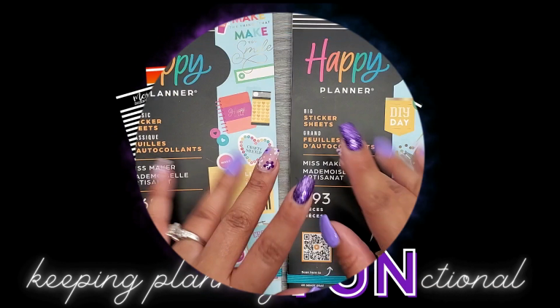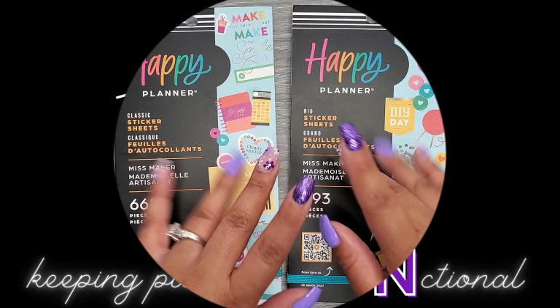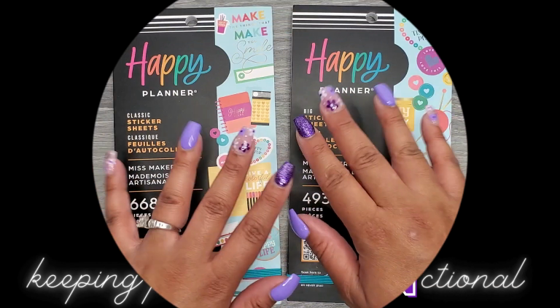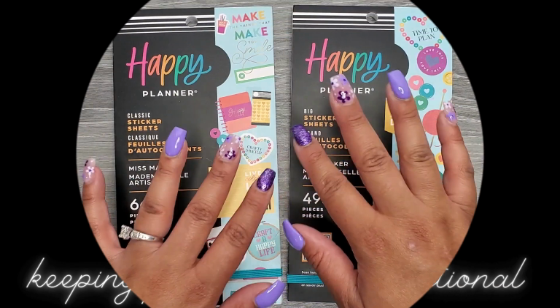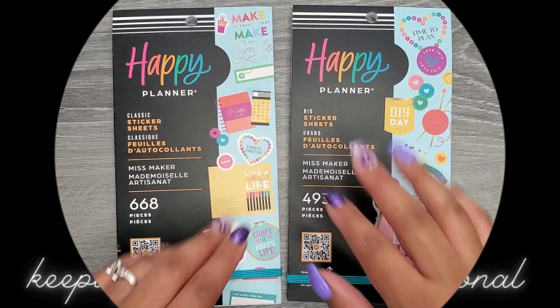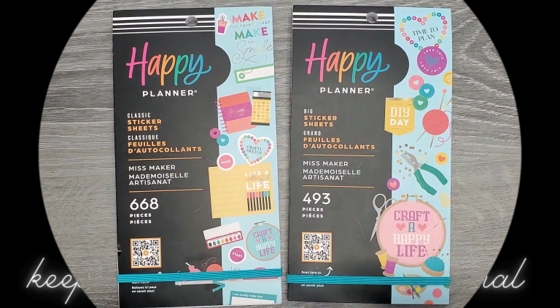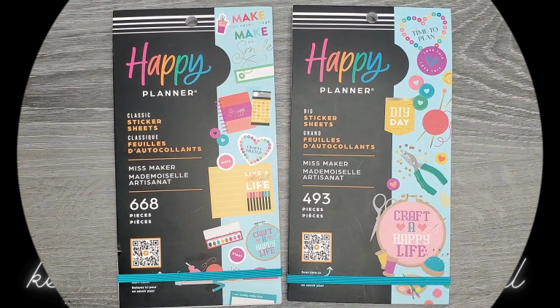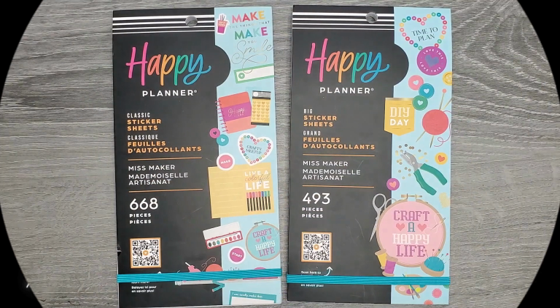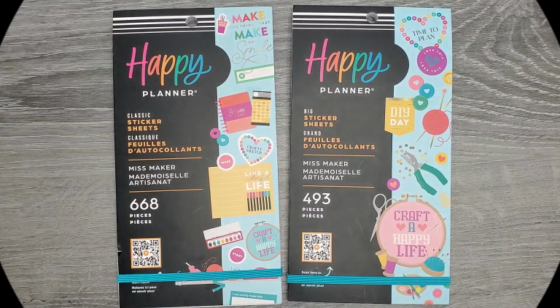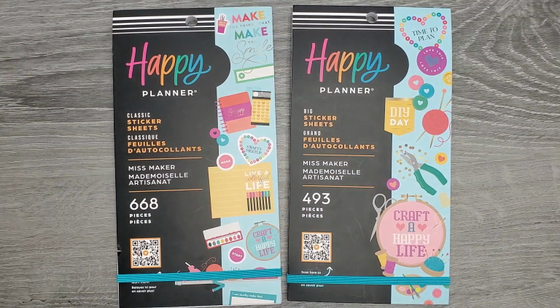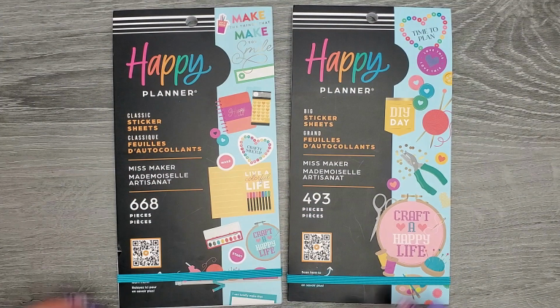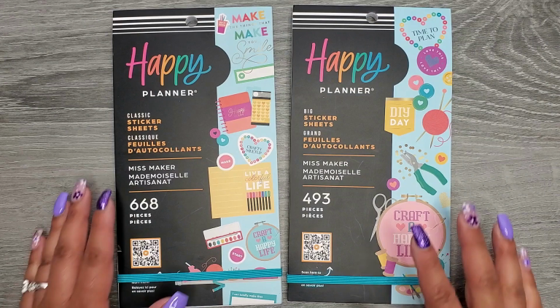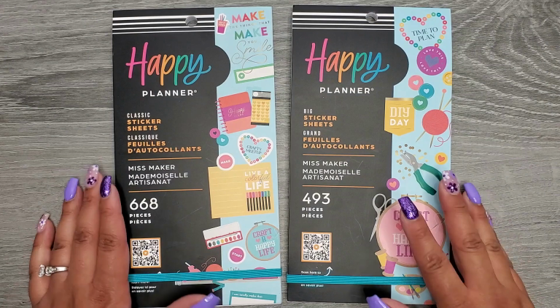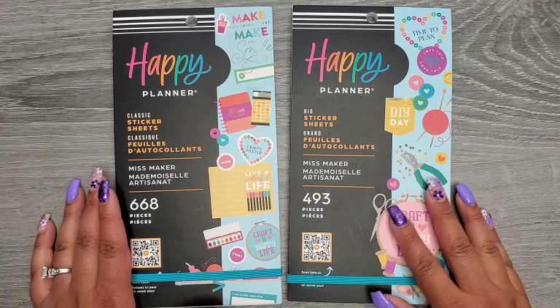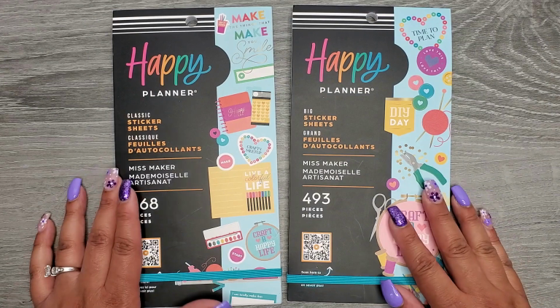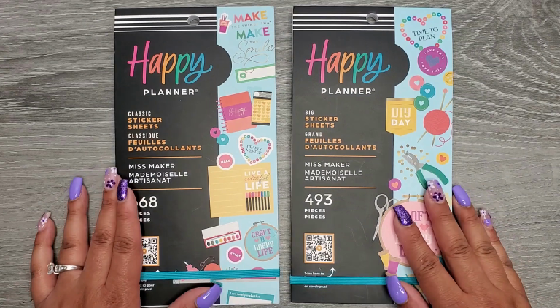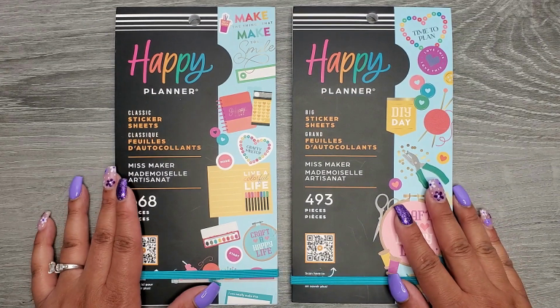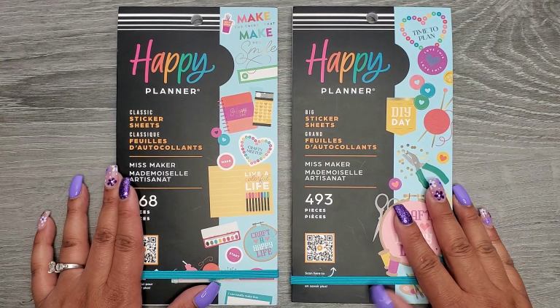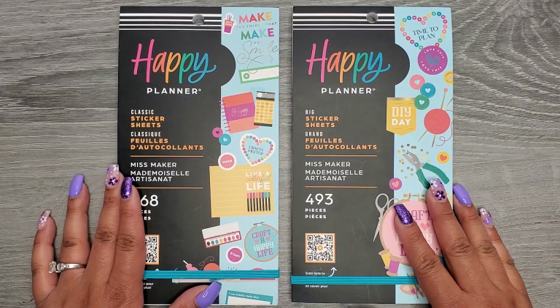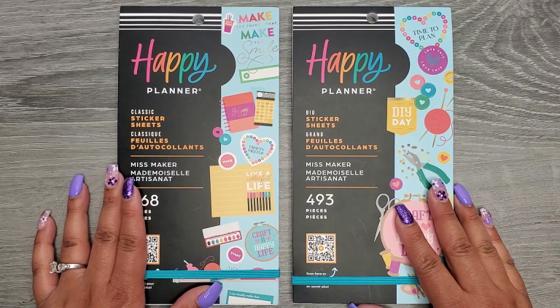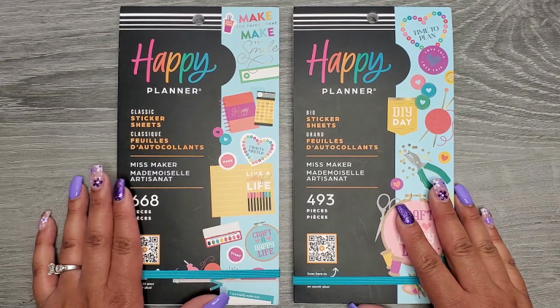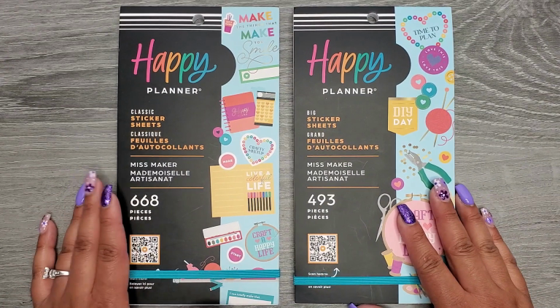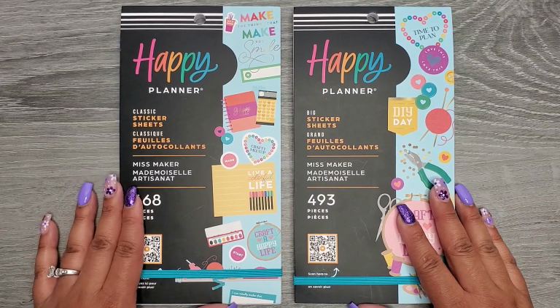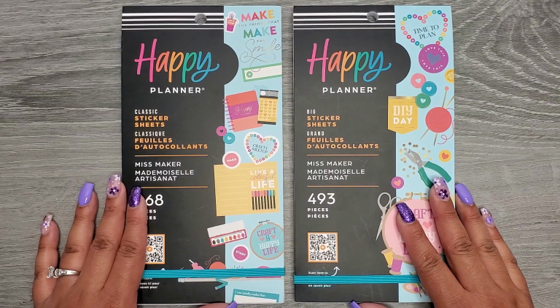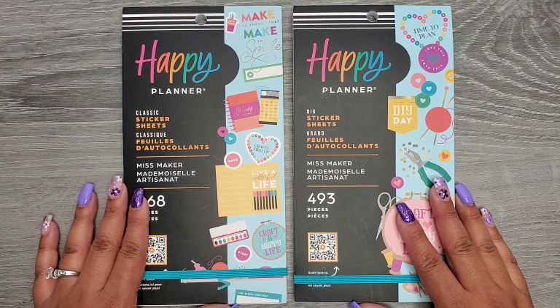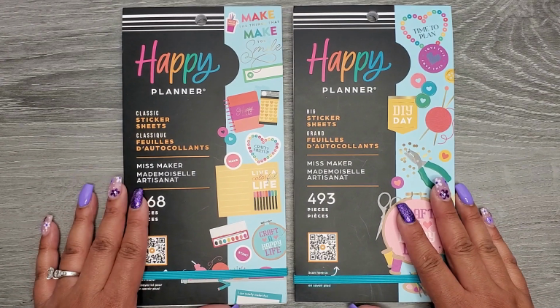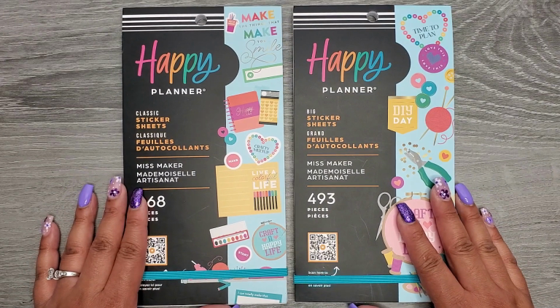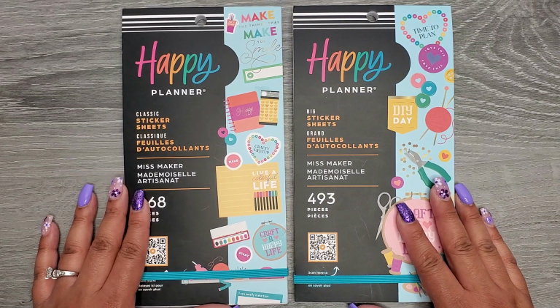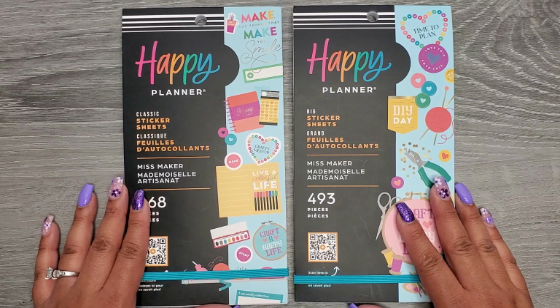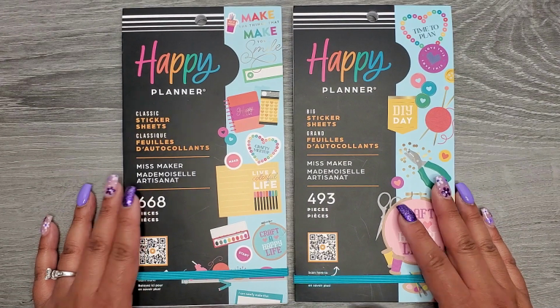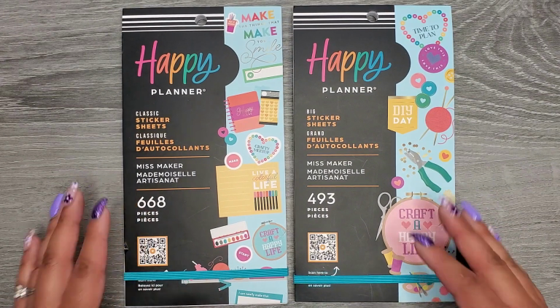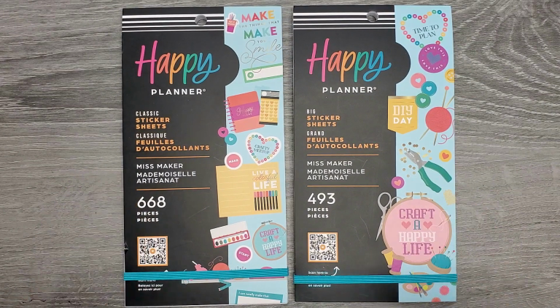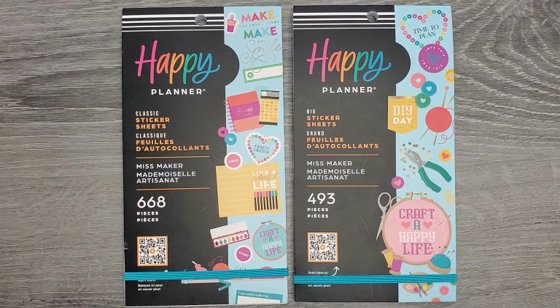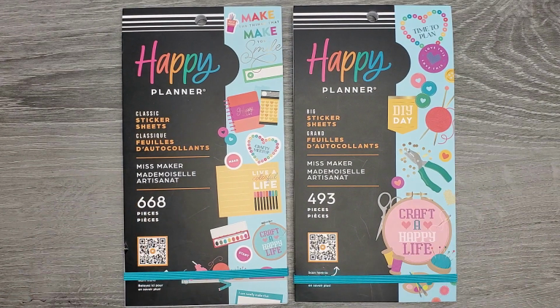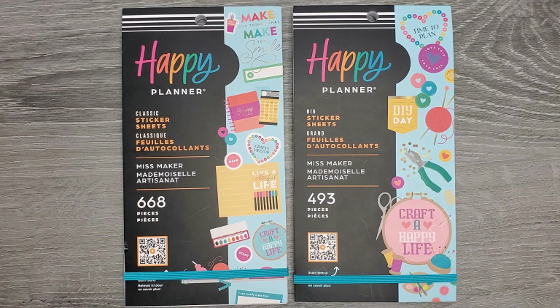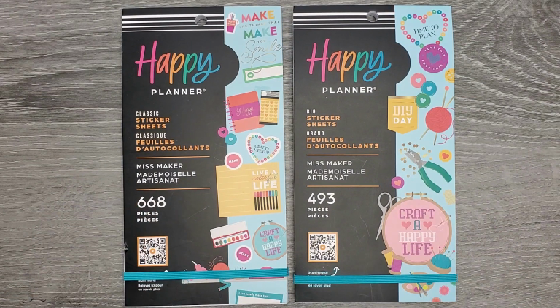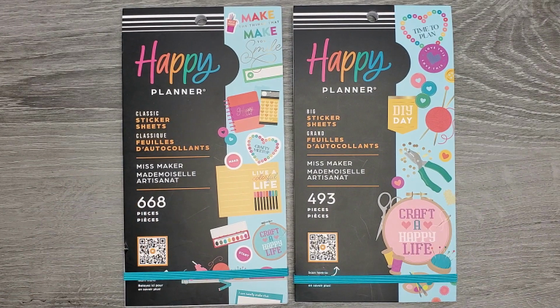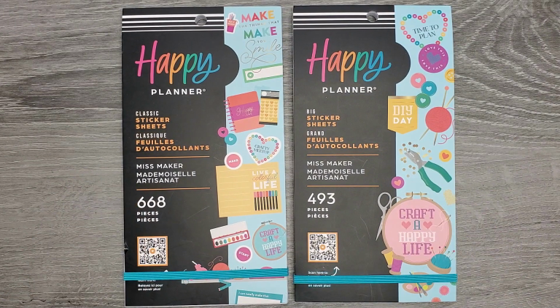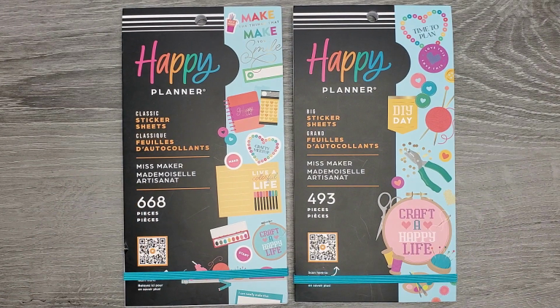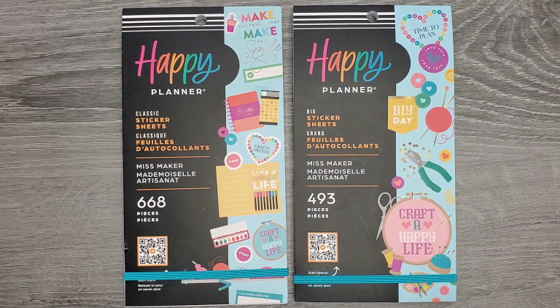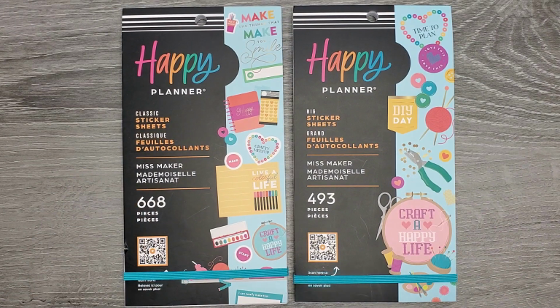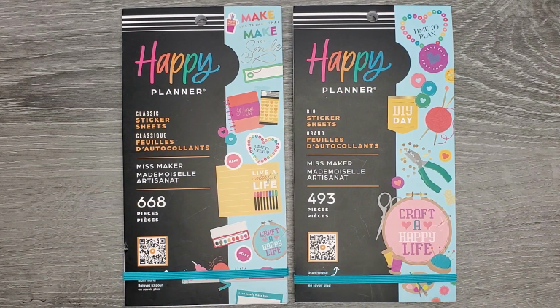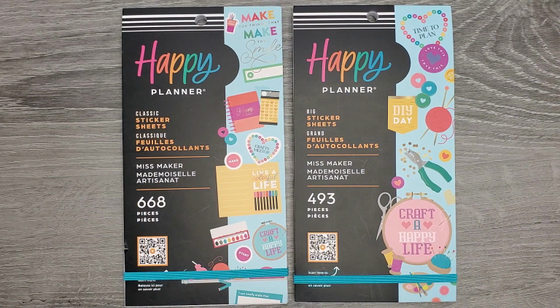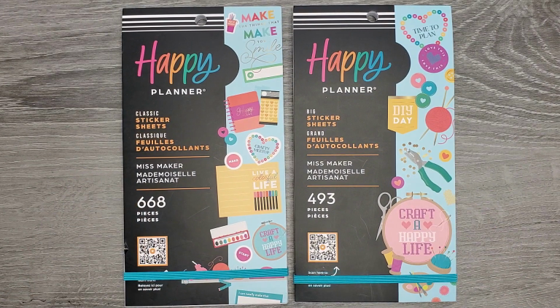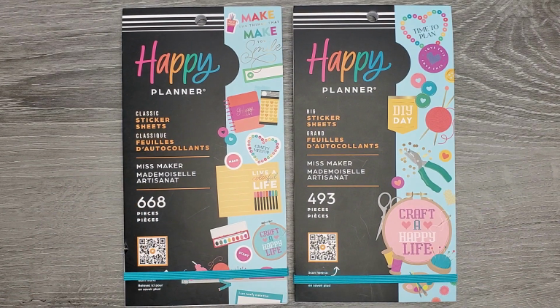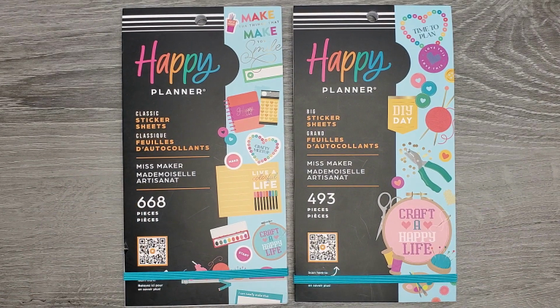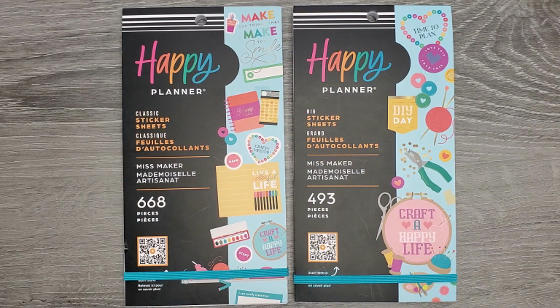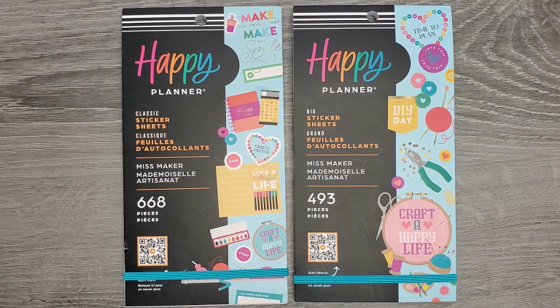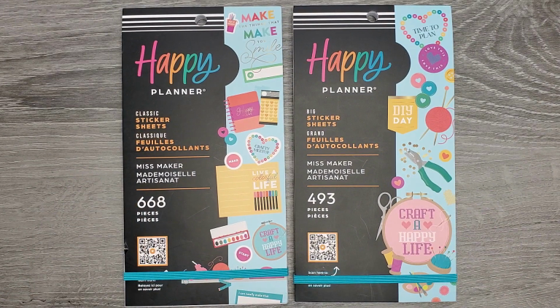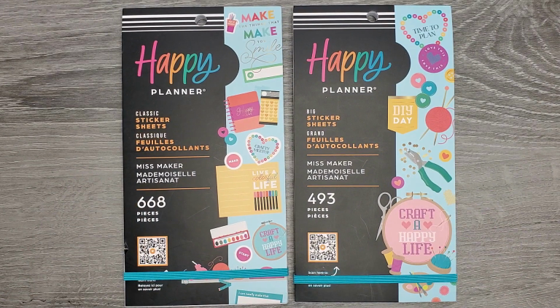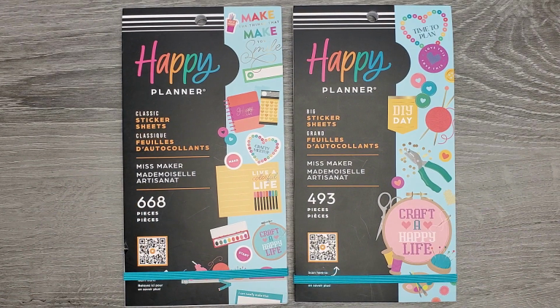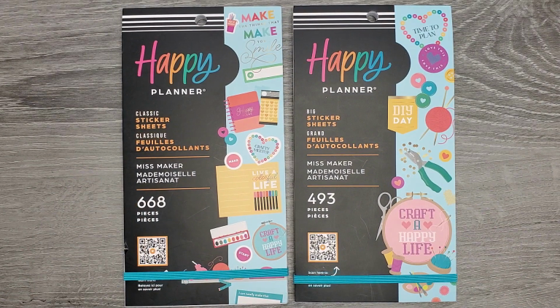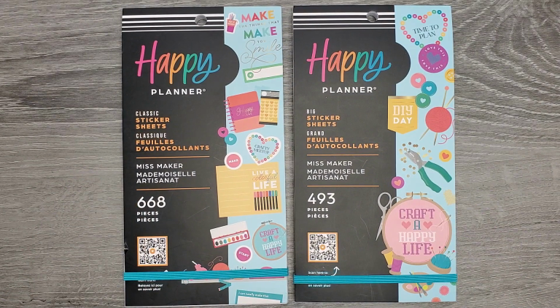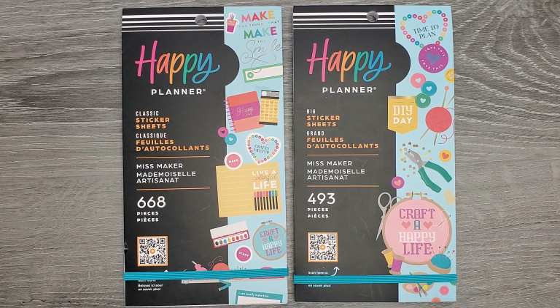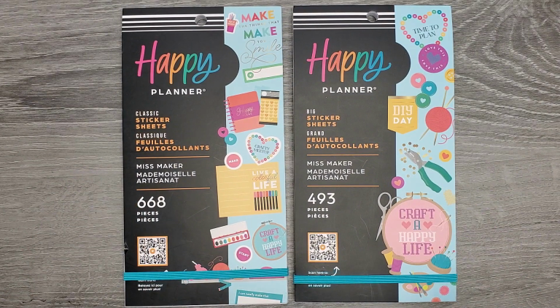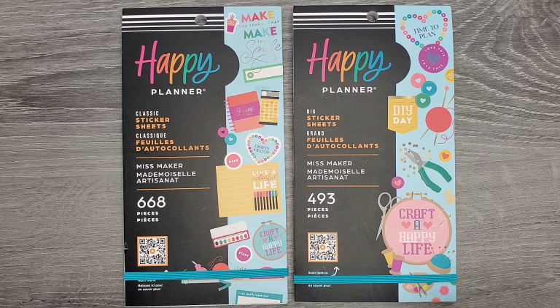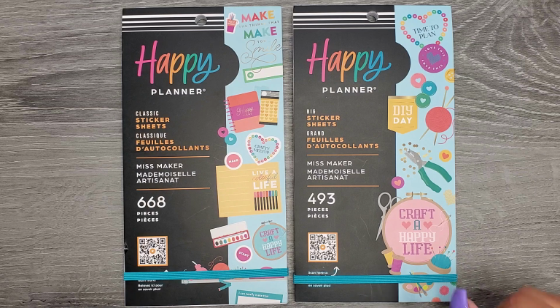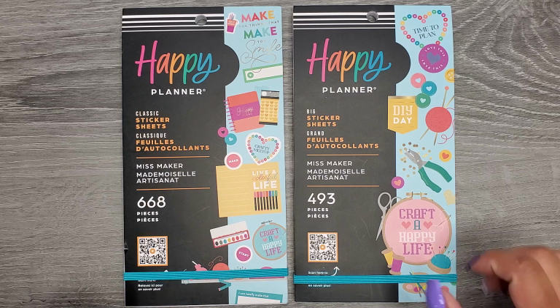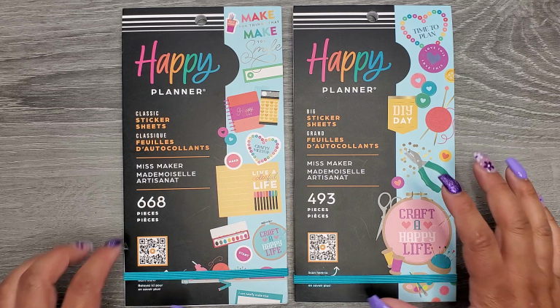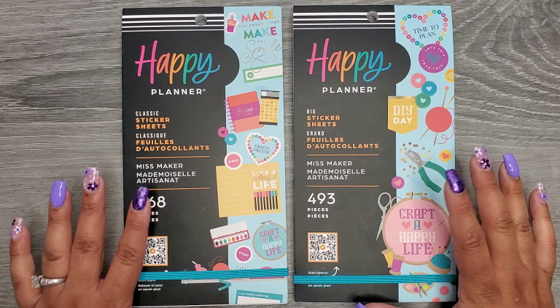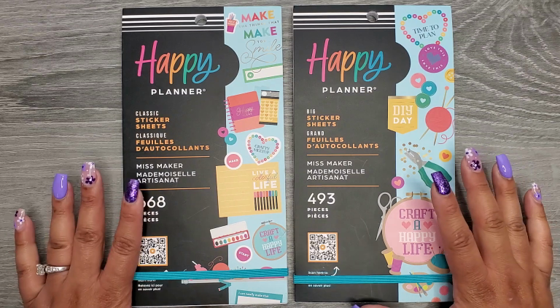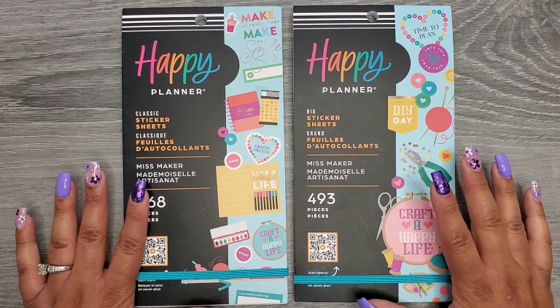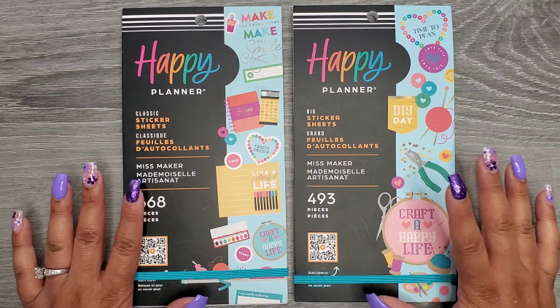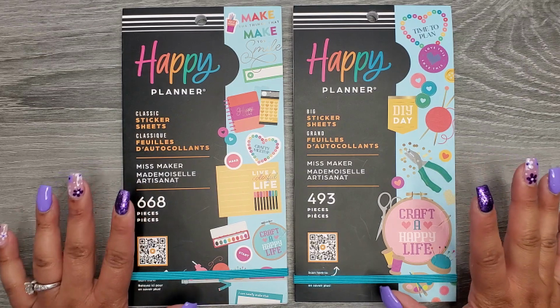Hi everyone, it's Jojo from Mojo Jojo Plans and today we're going to be flipping through some new Miss Maker sticker books that the Happy Planner released.